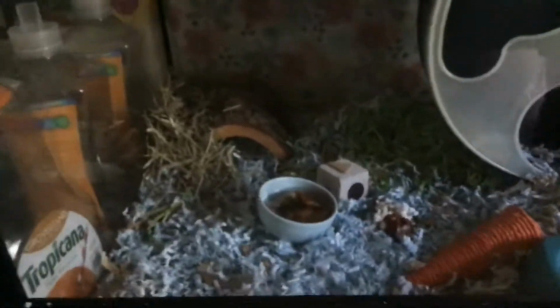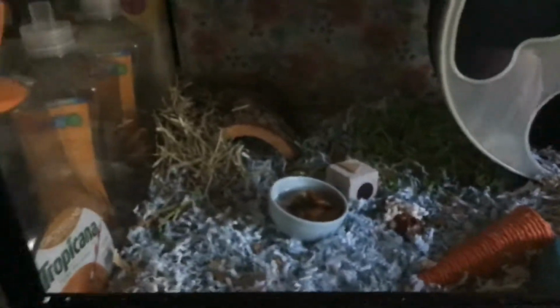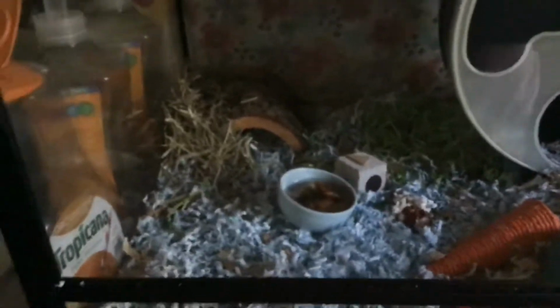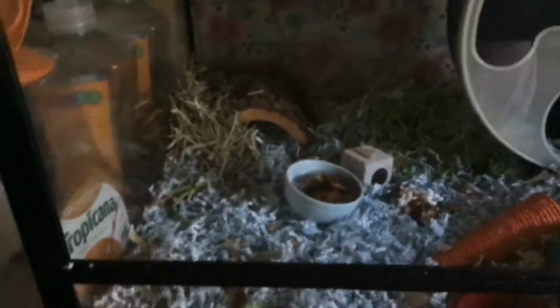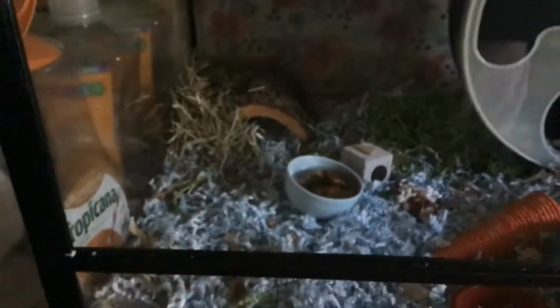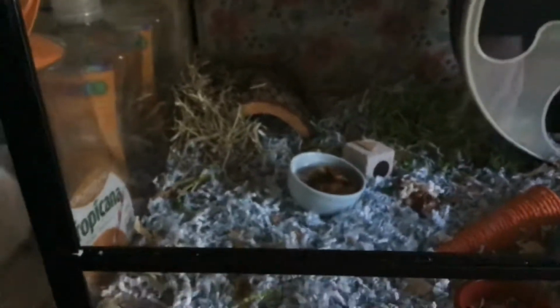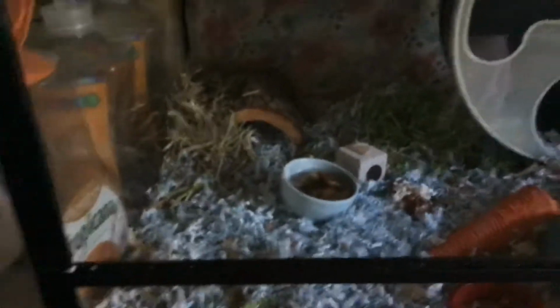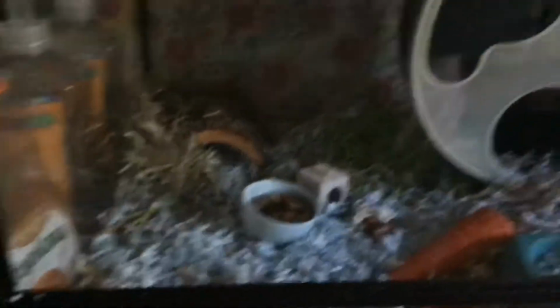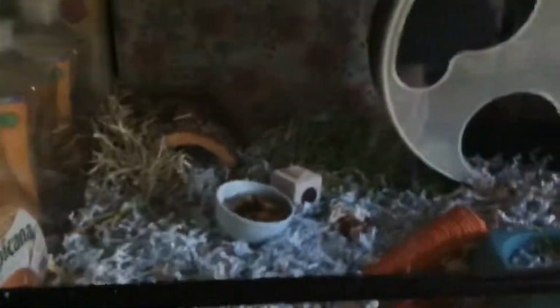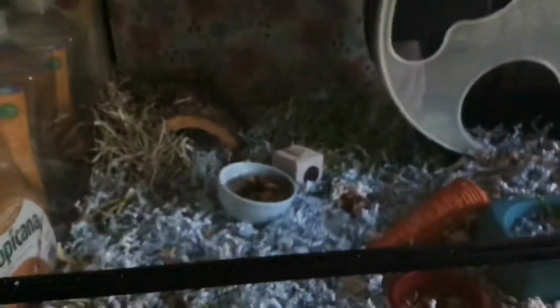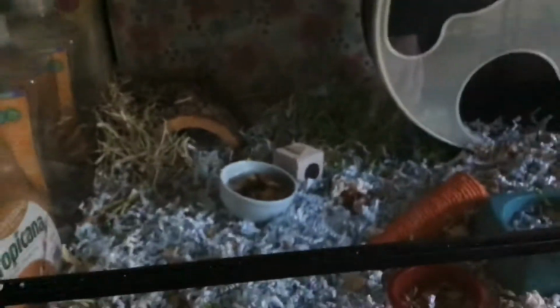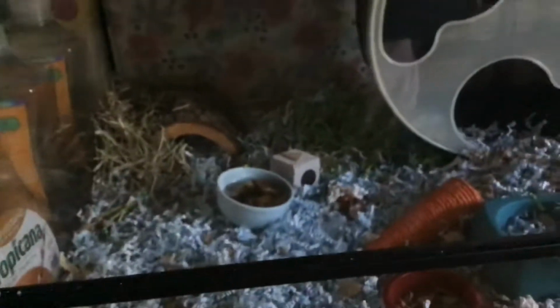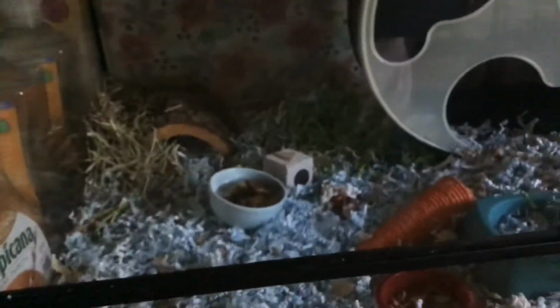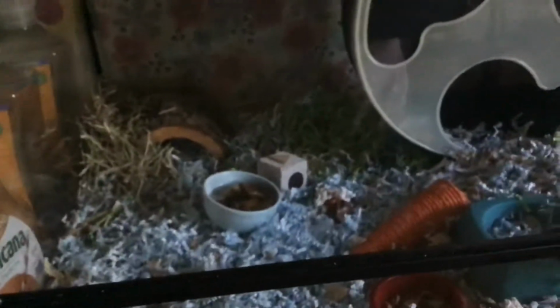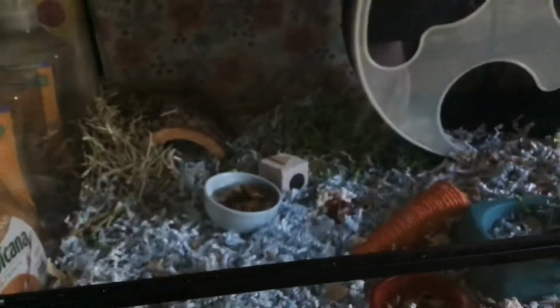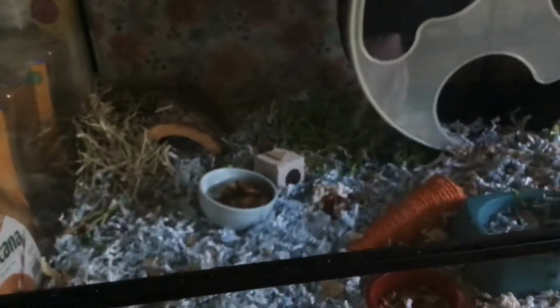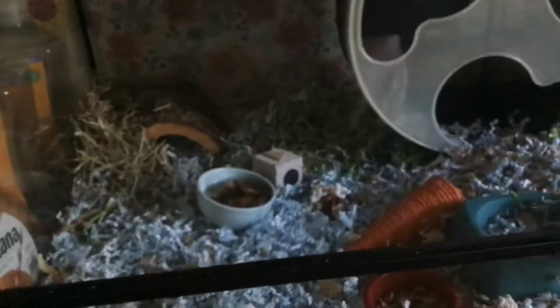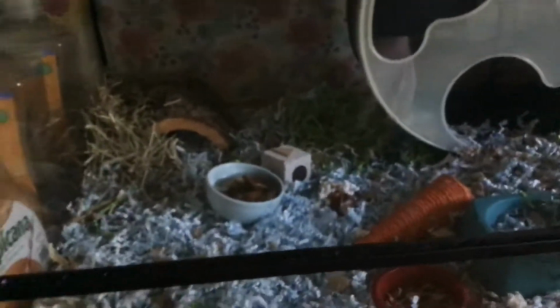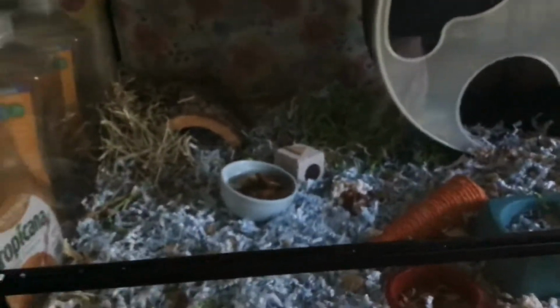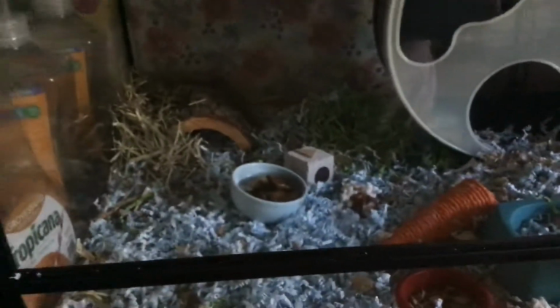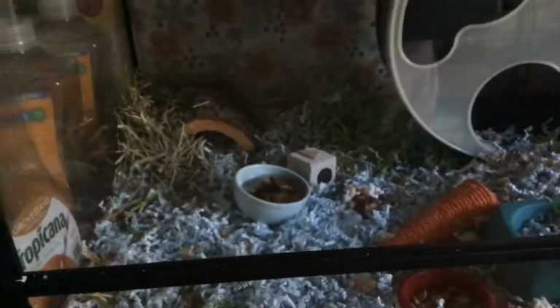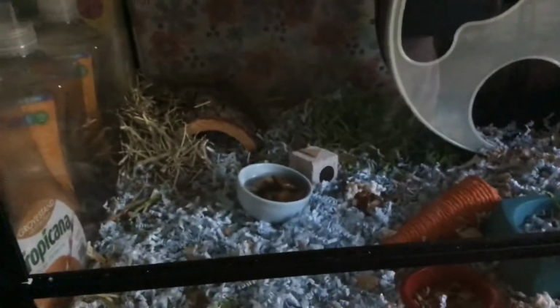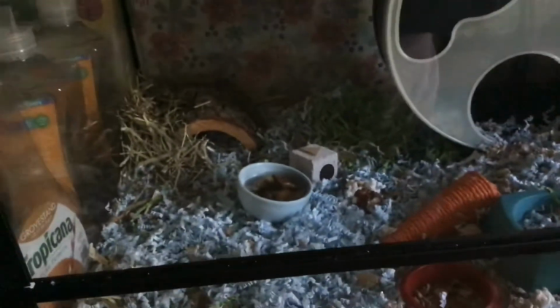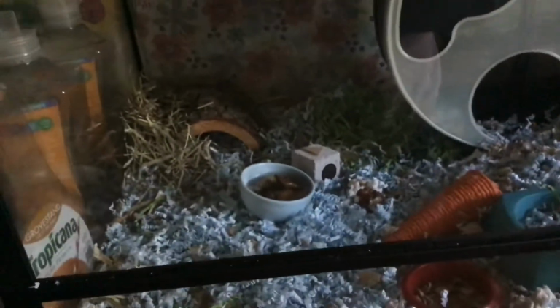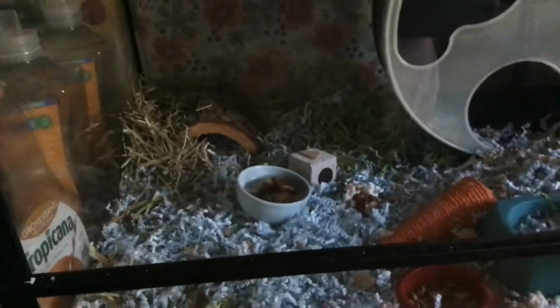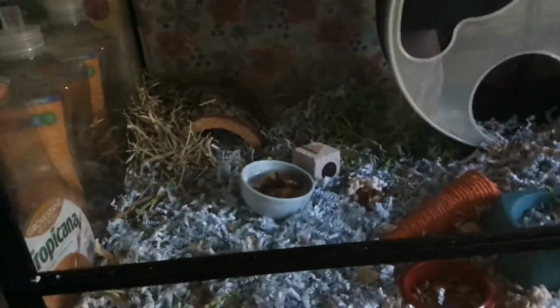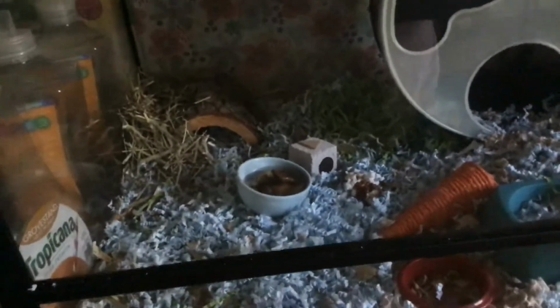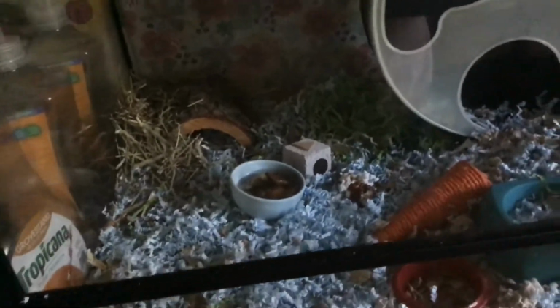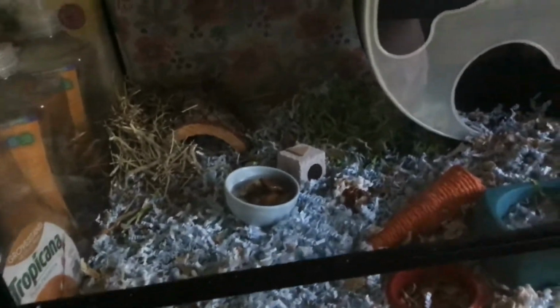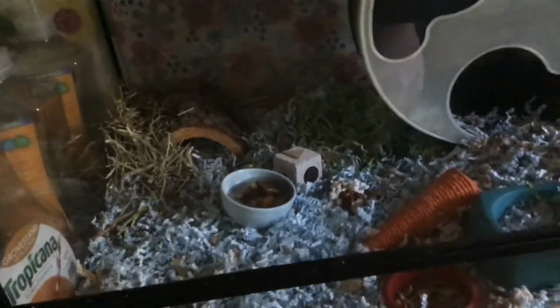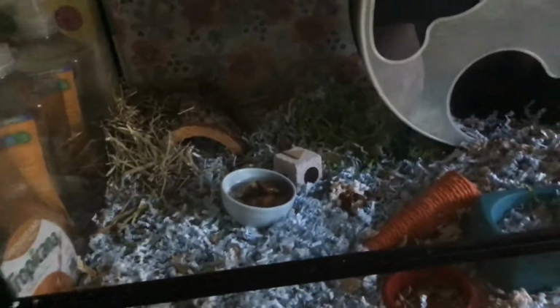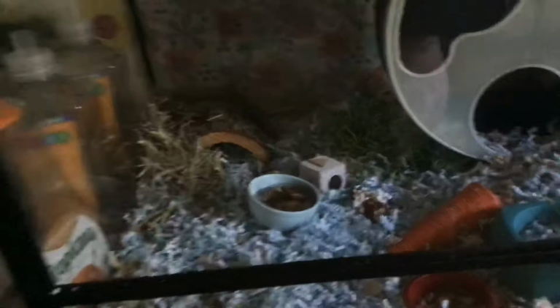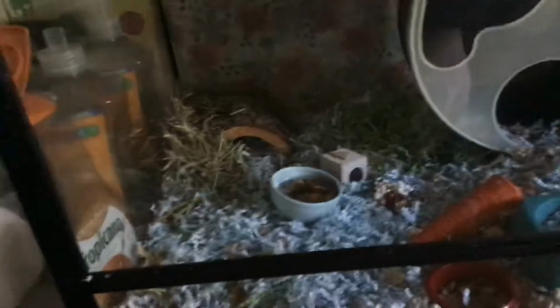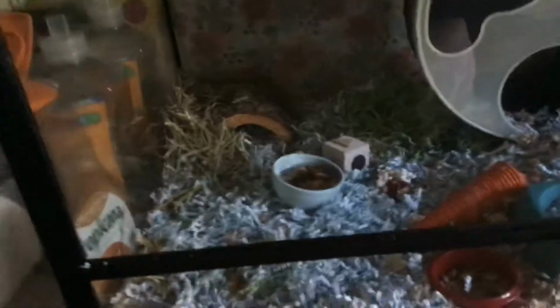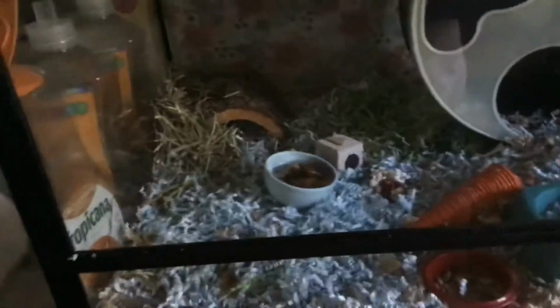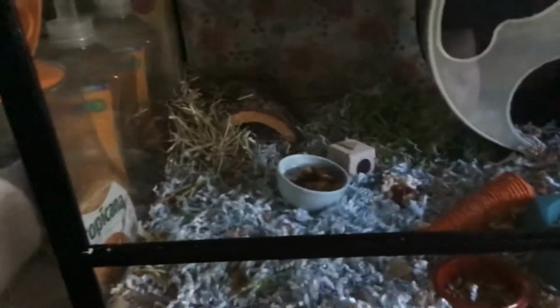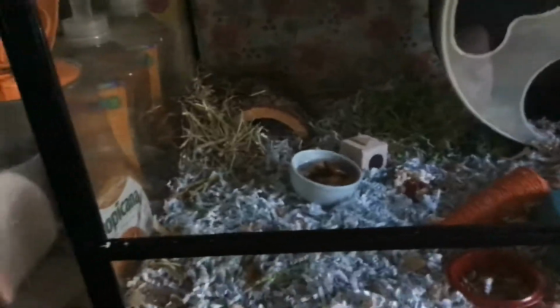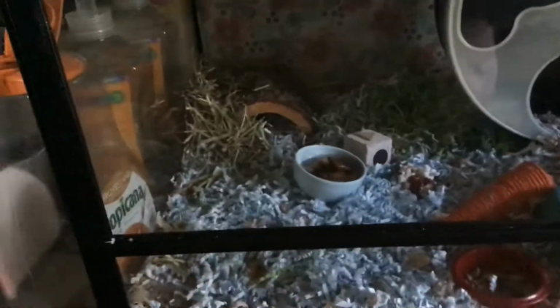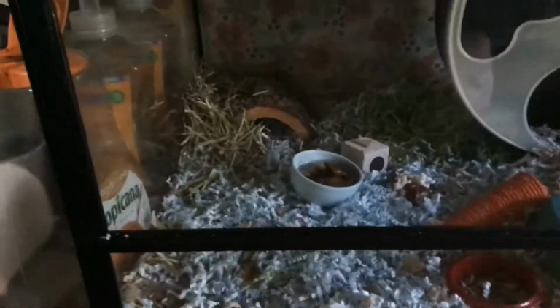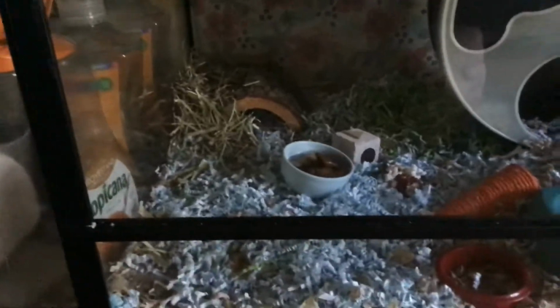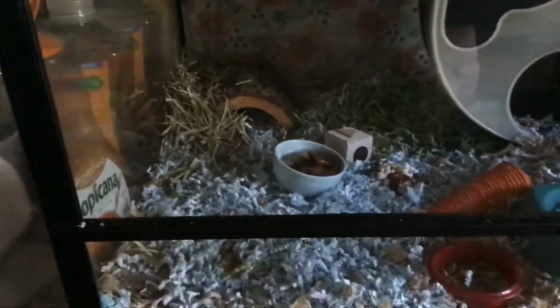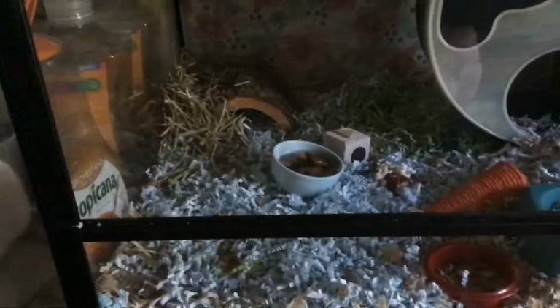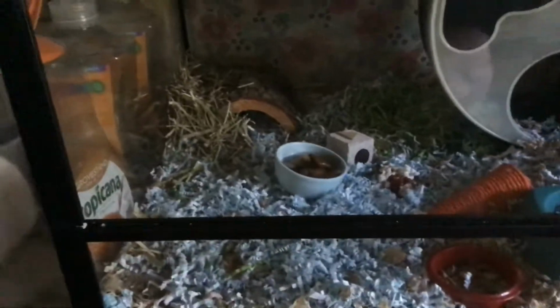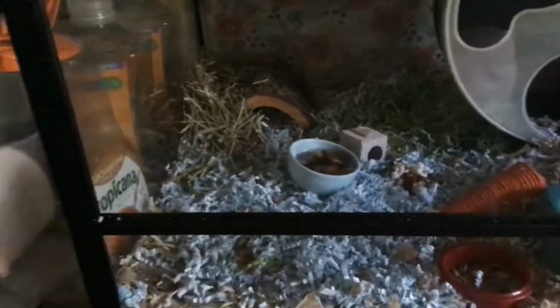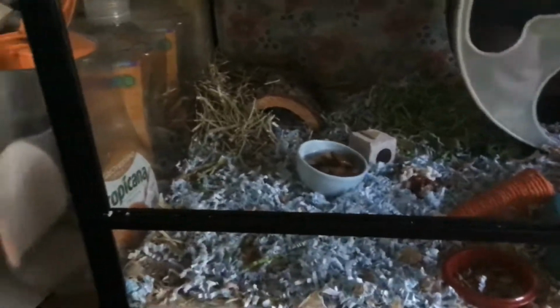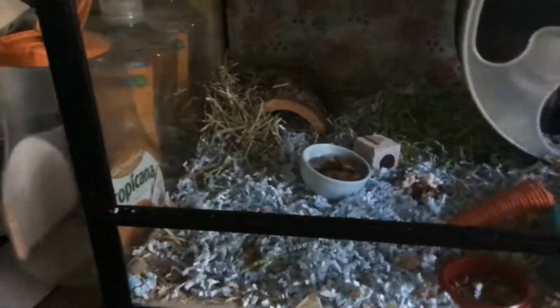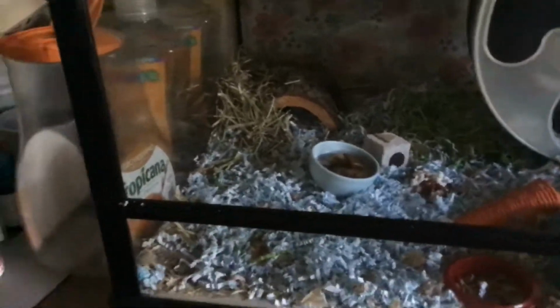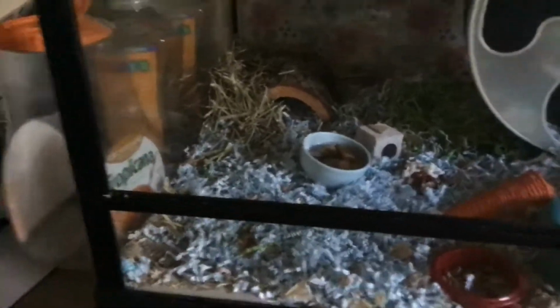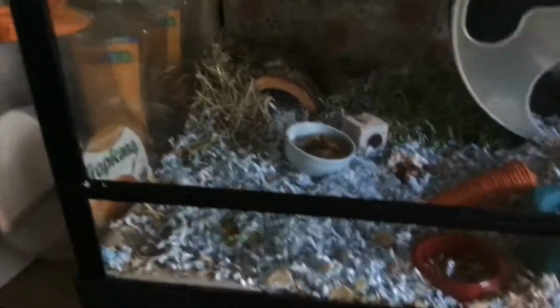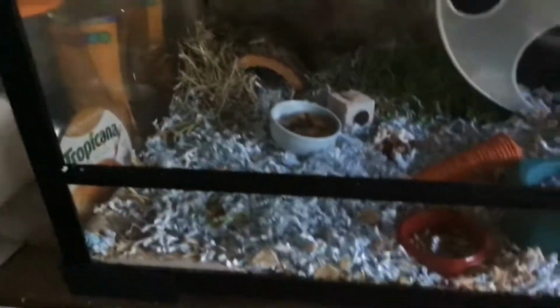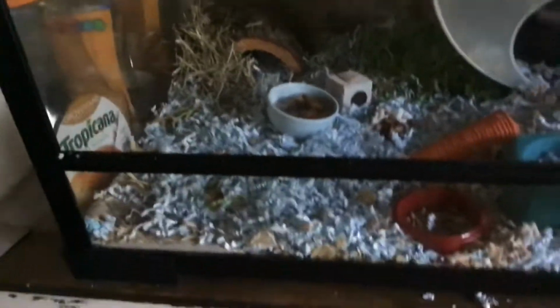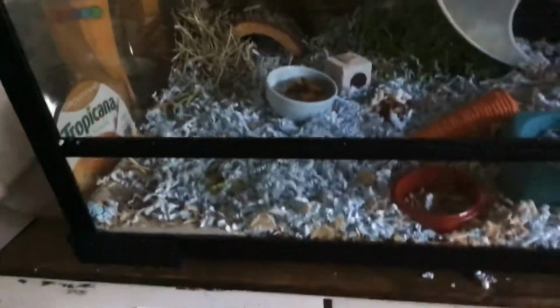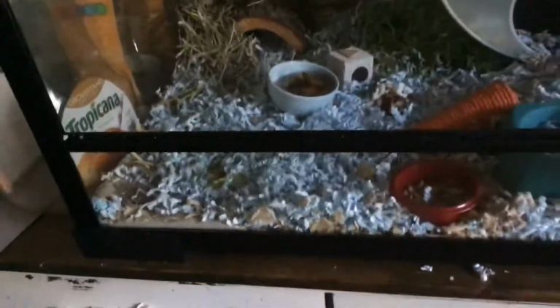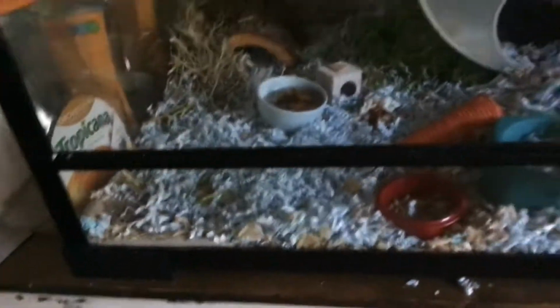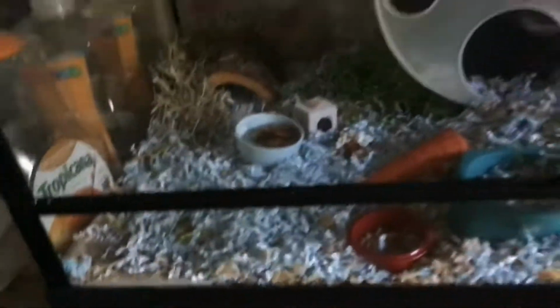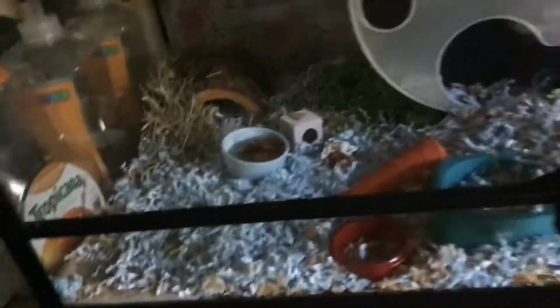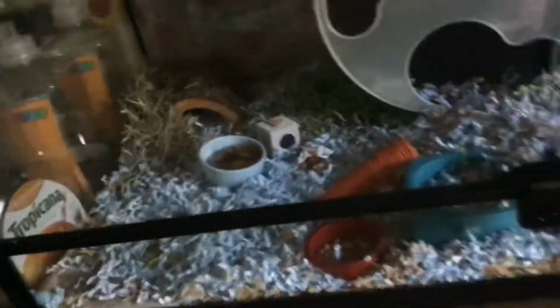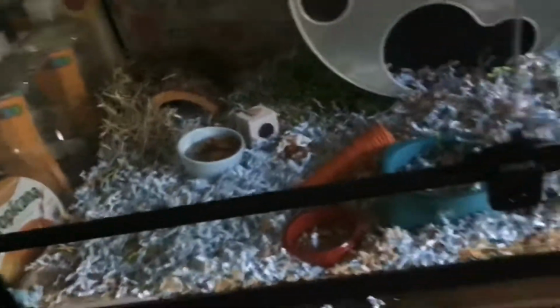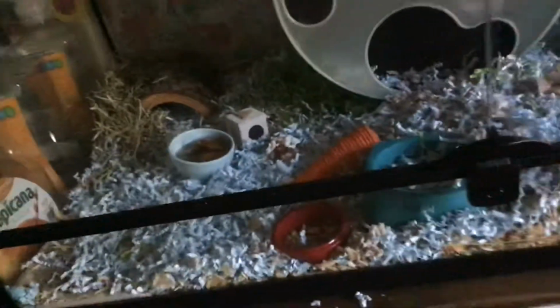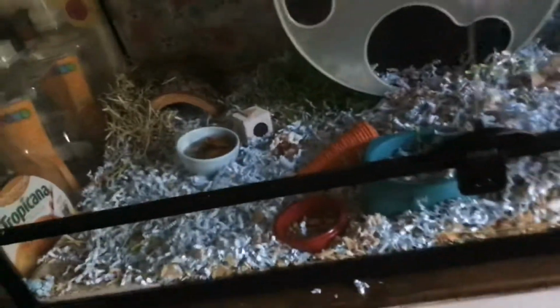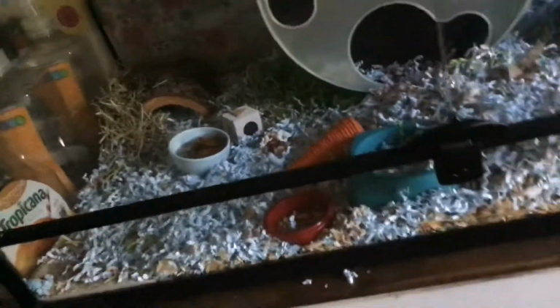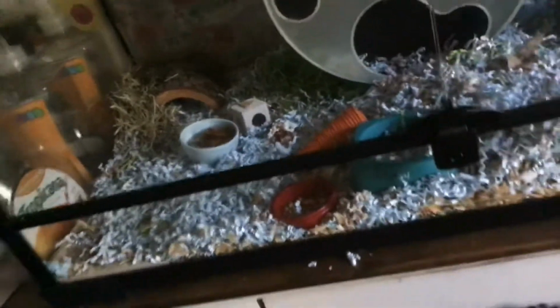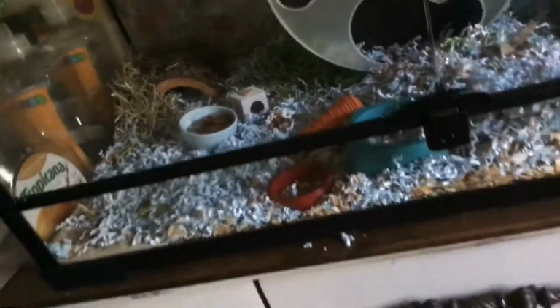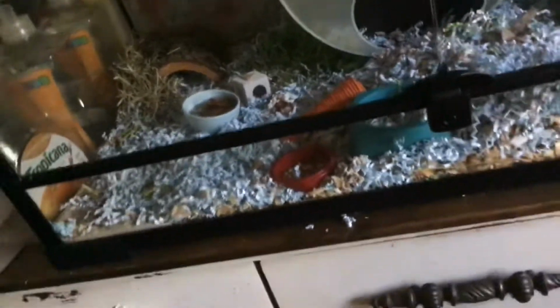I am posting a lot of videos today. He just has a hay half log. This is a cage tour.